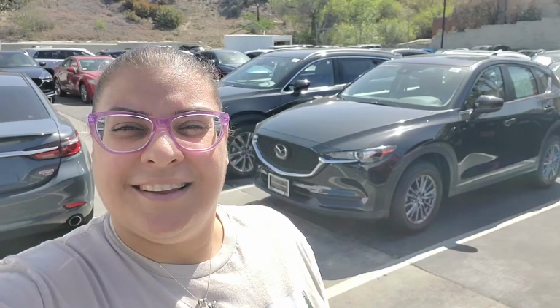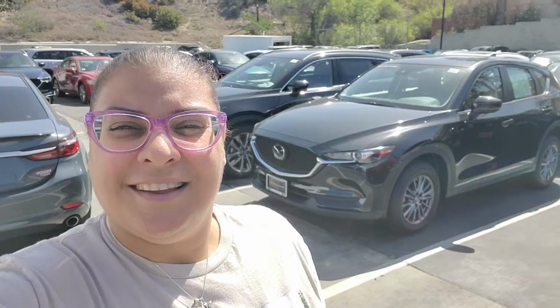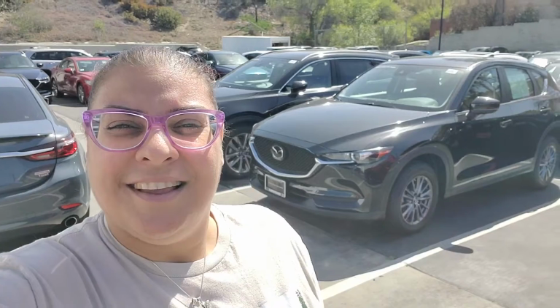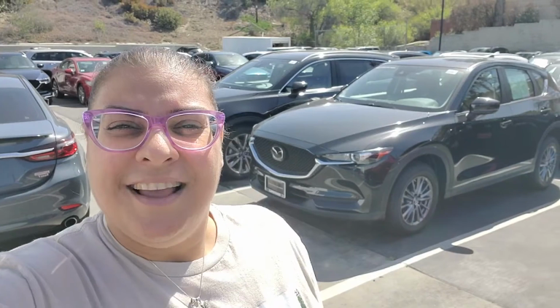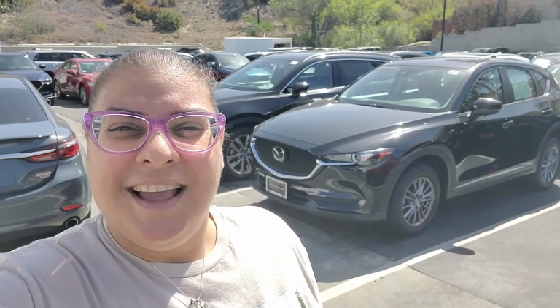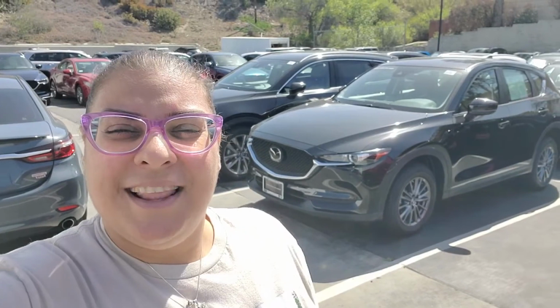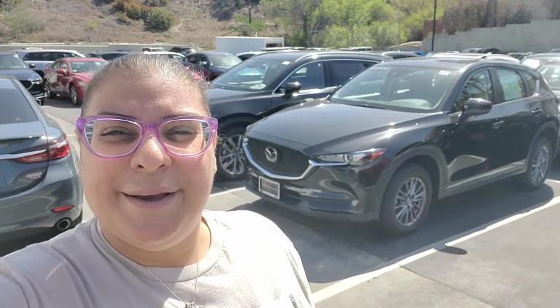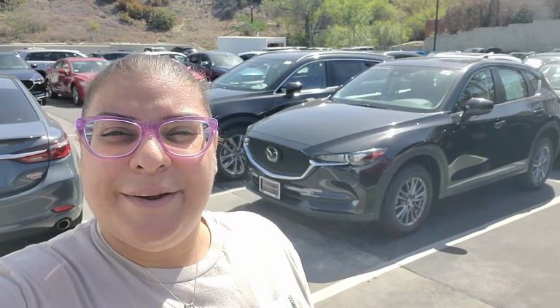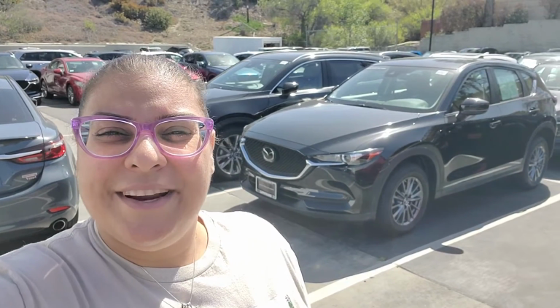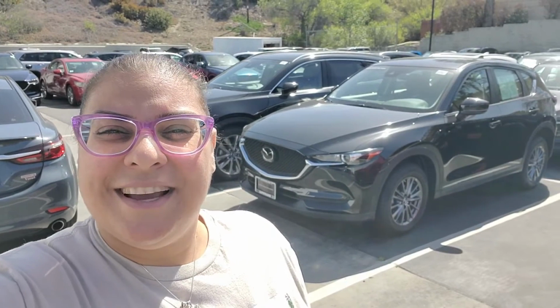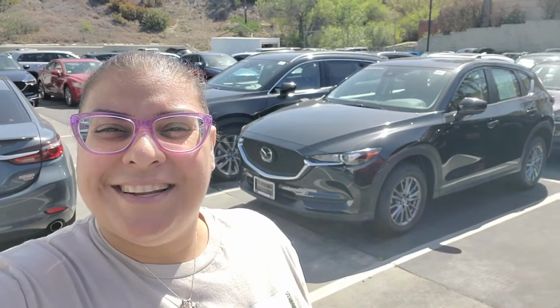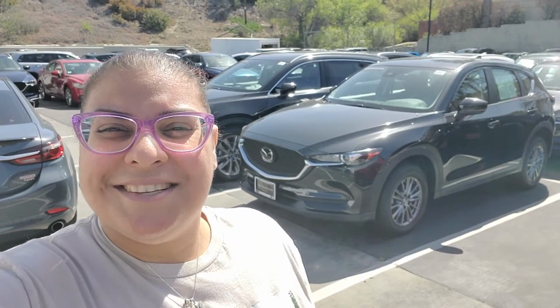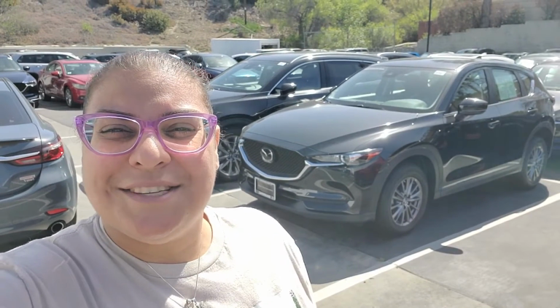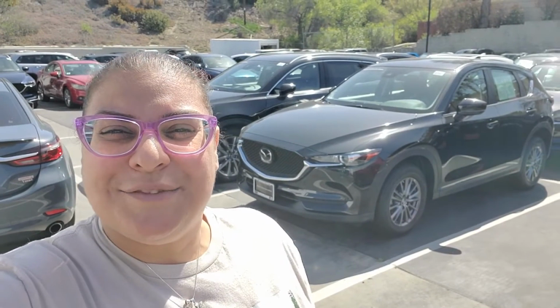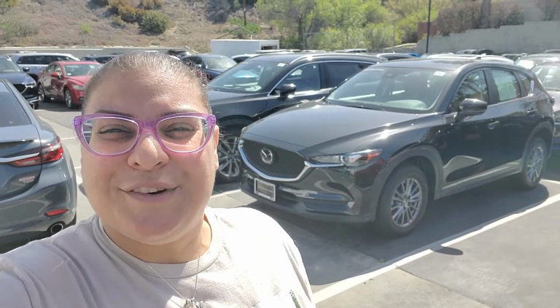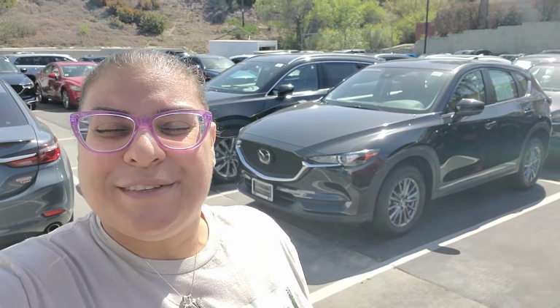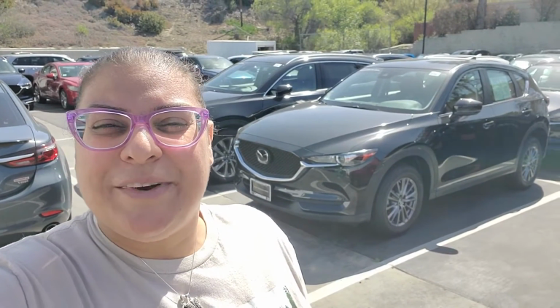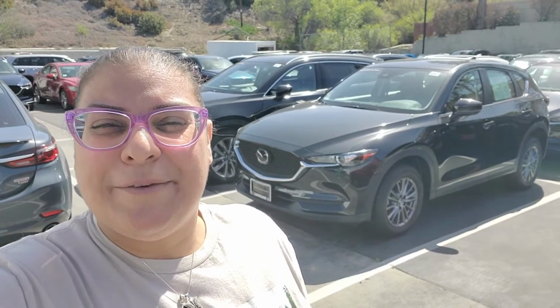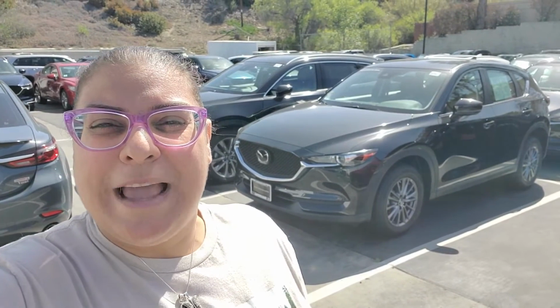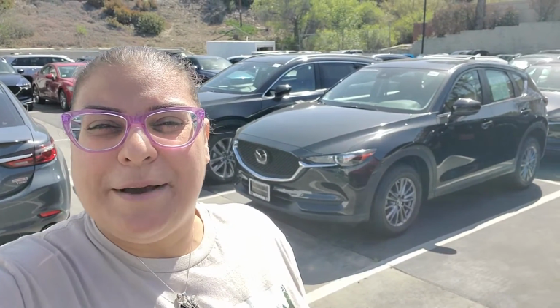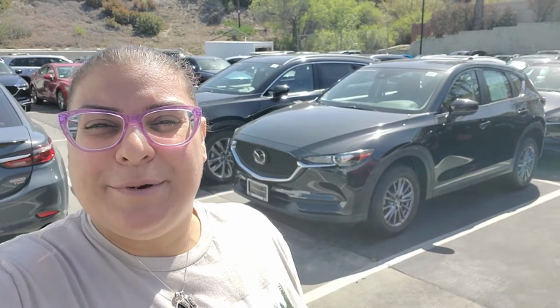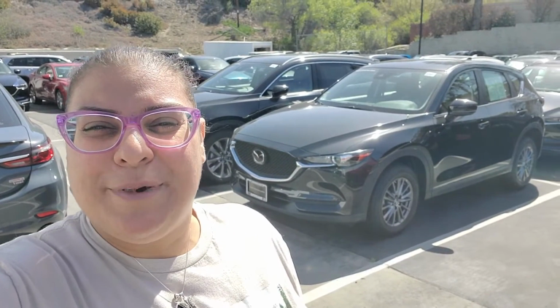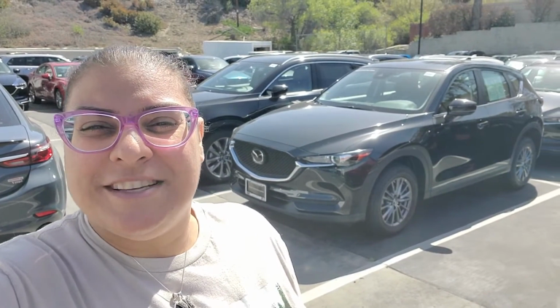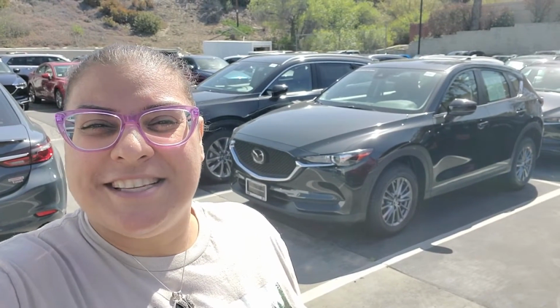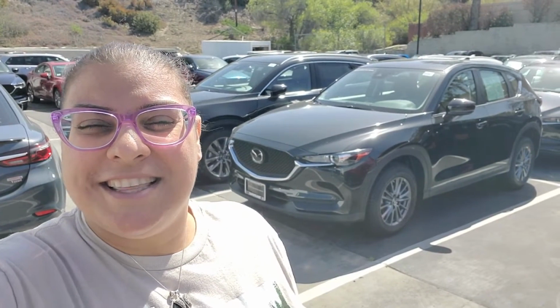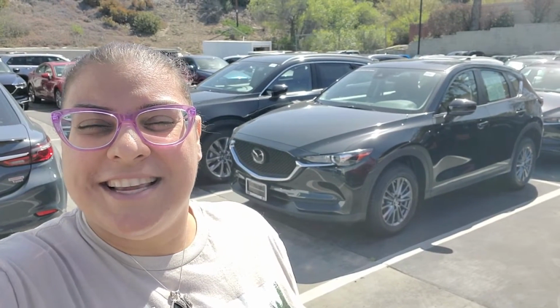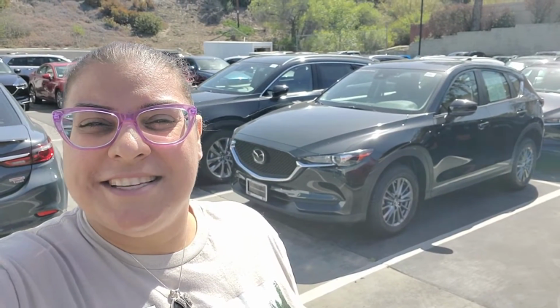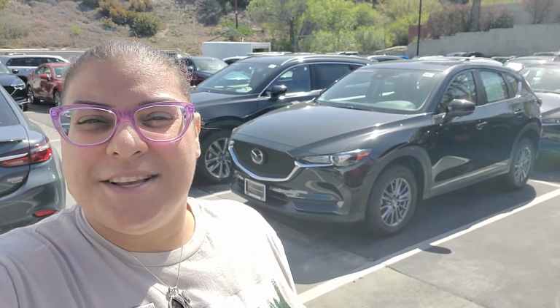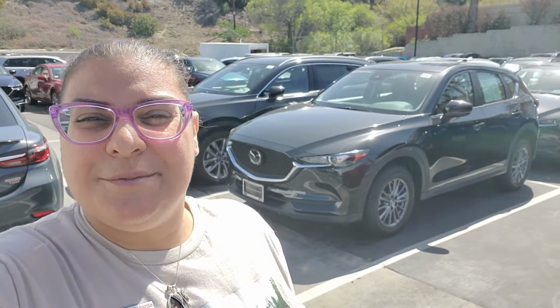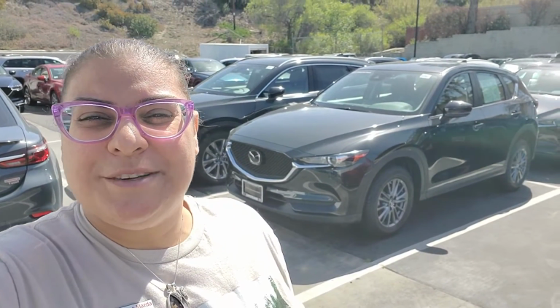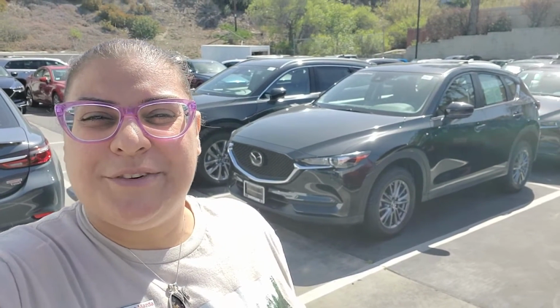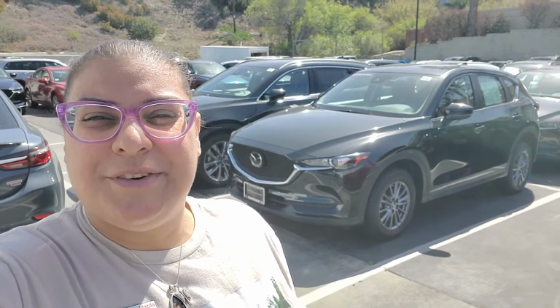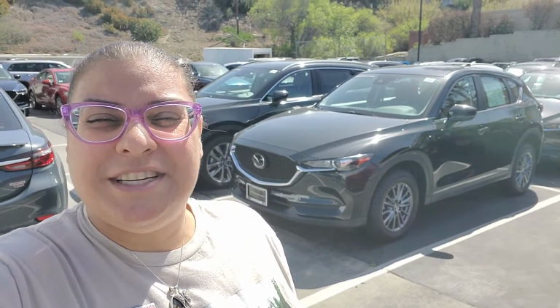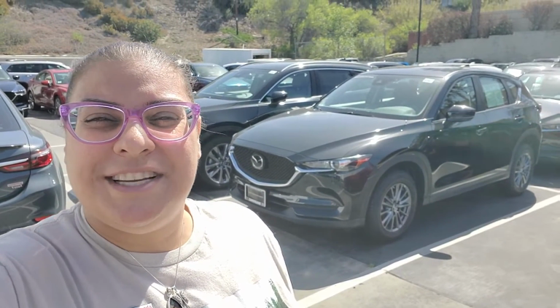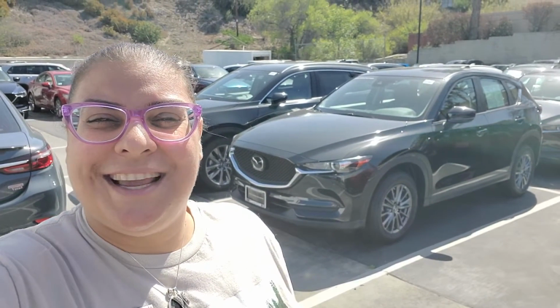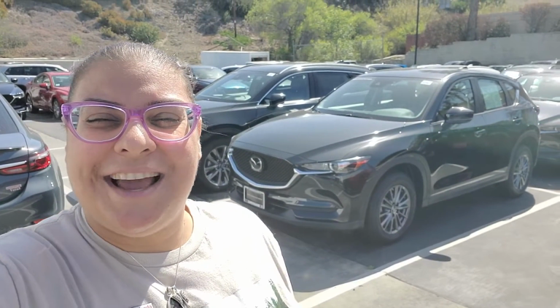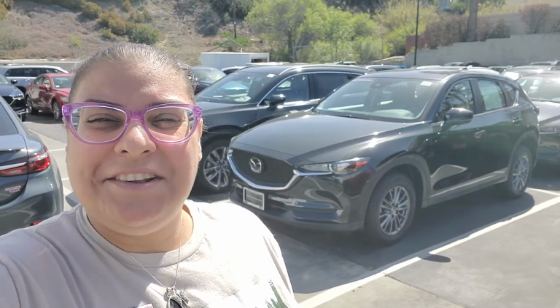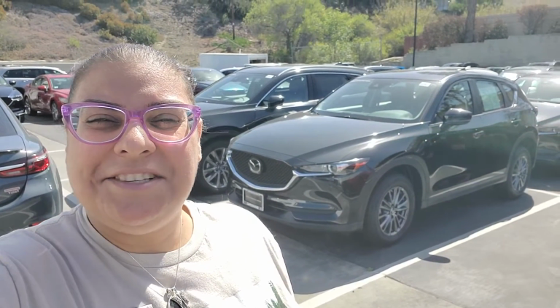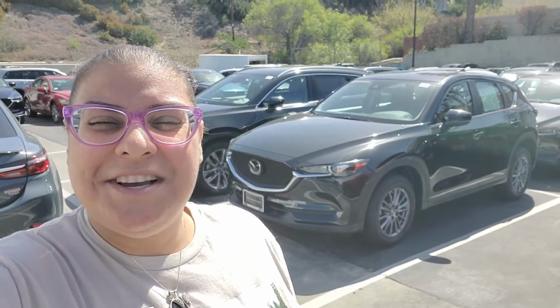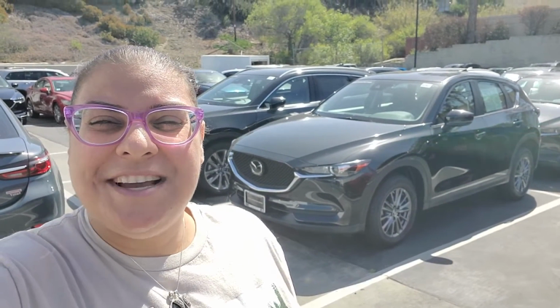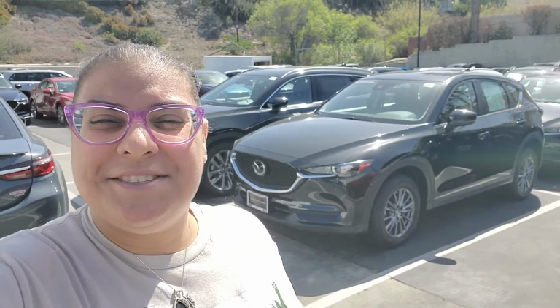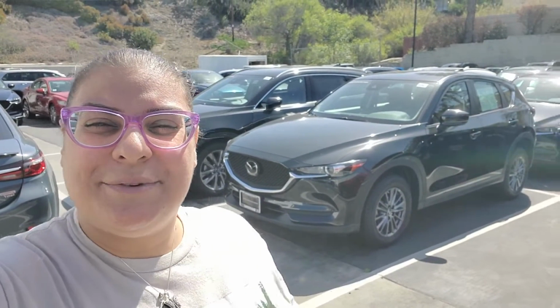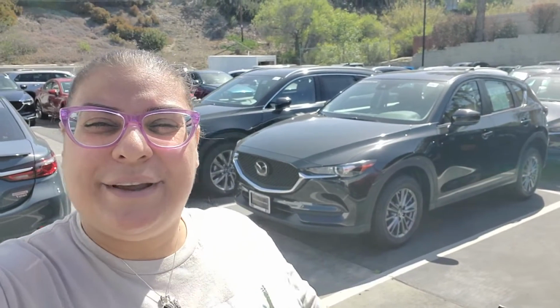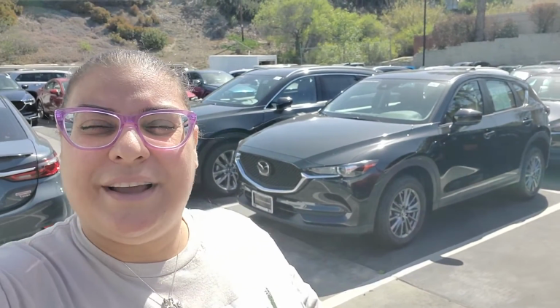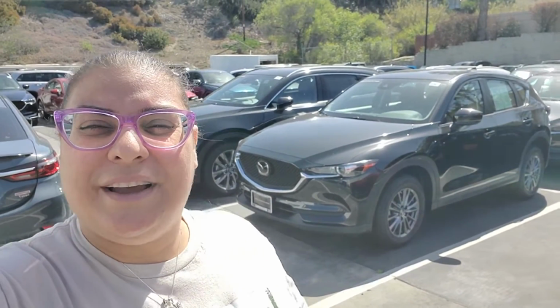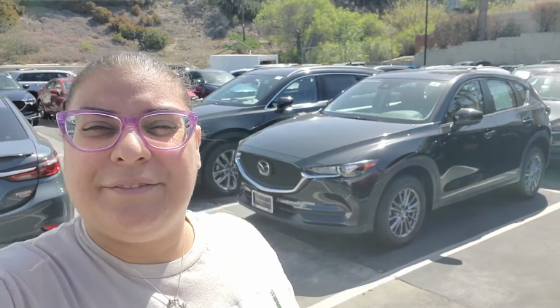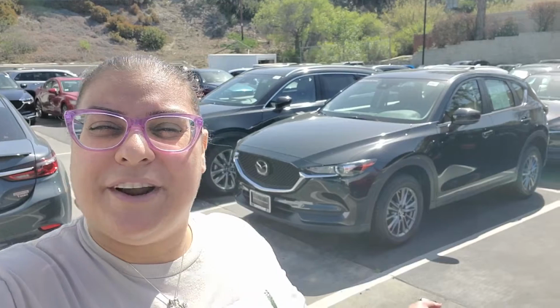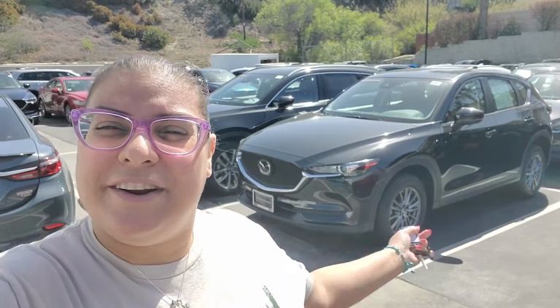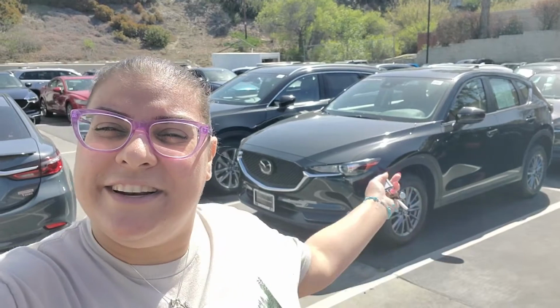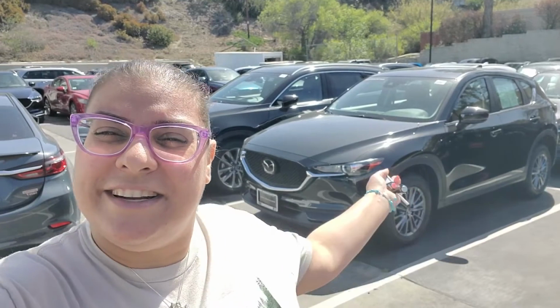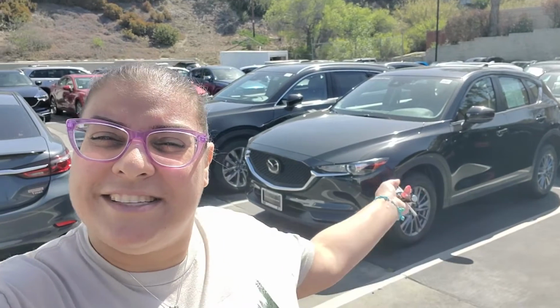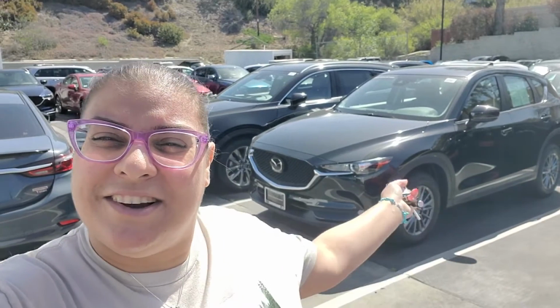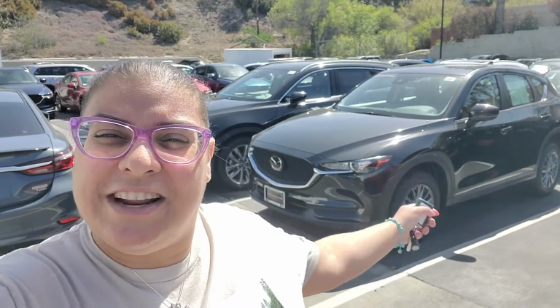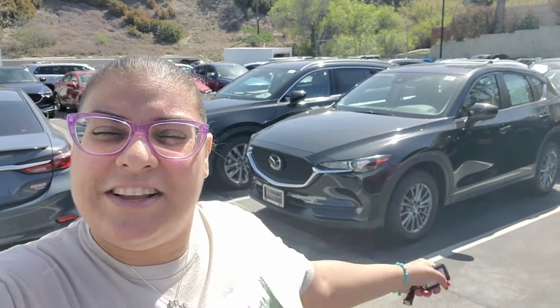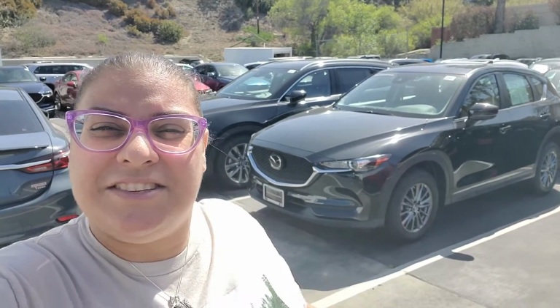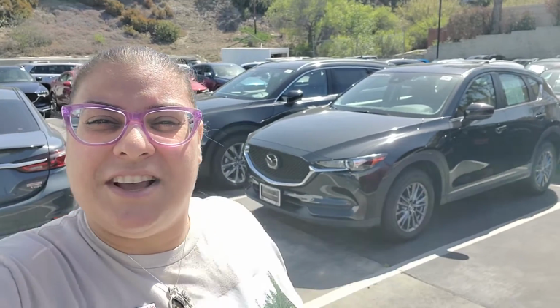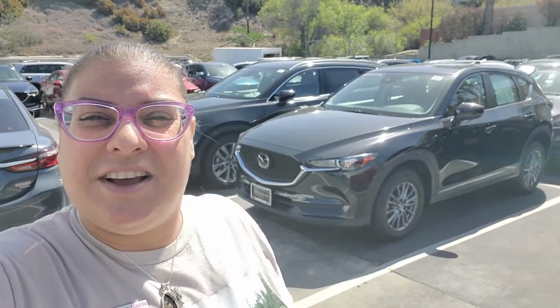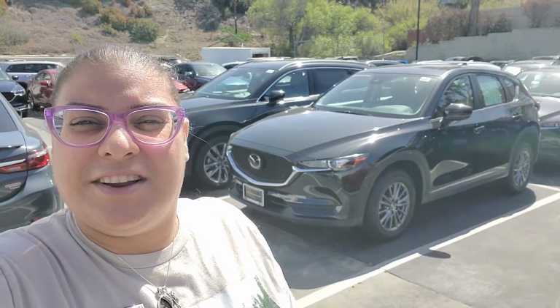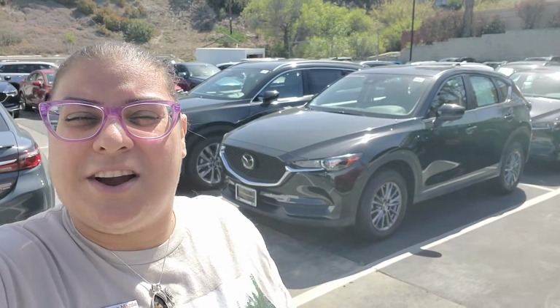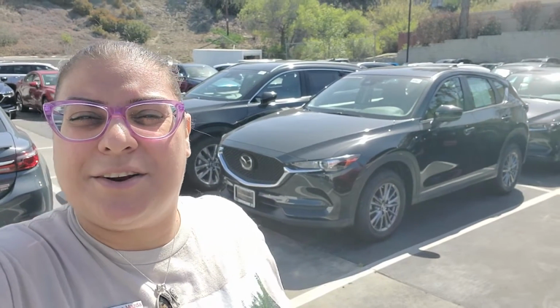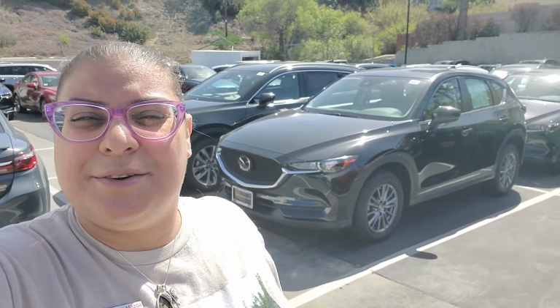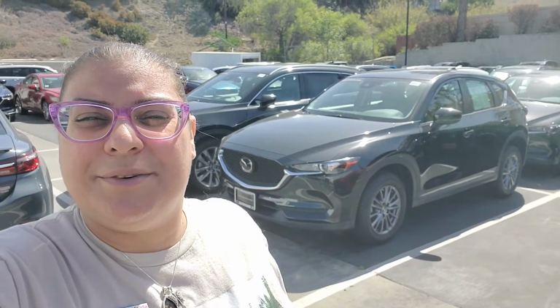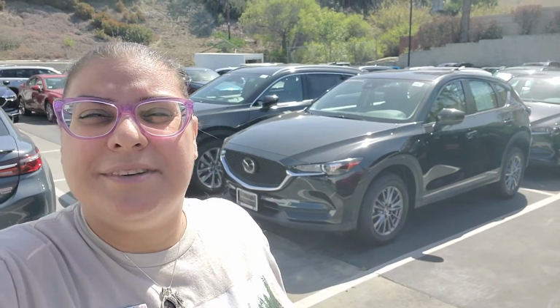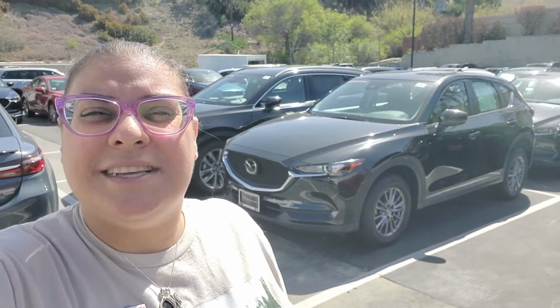Hello Erica, this is Bruce from Capital Mazda. Thank you so much for reaching out to us regarding this car that you saw on CarGurus.